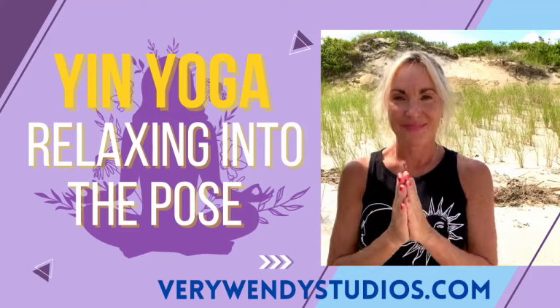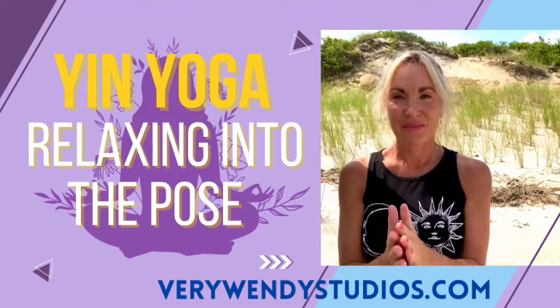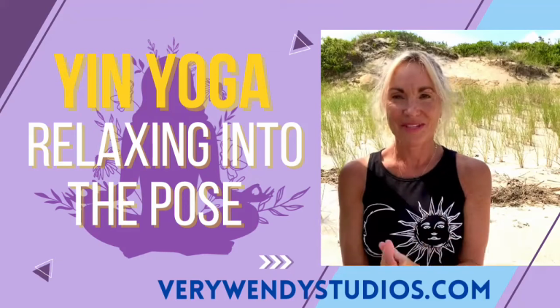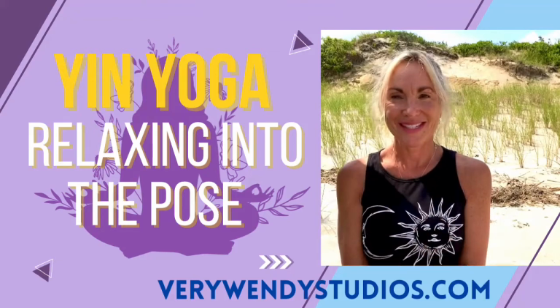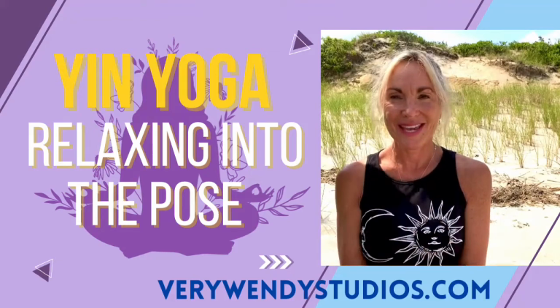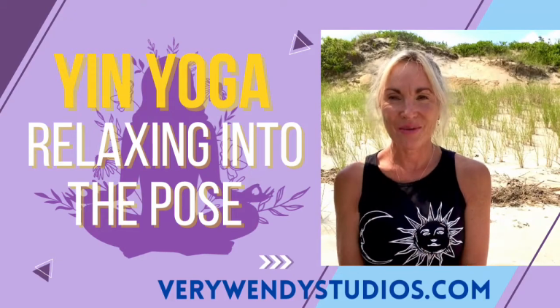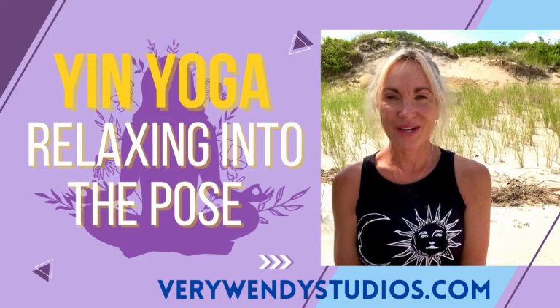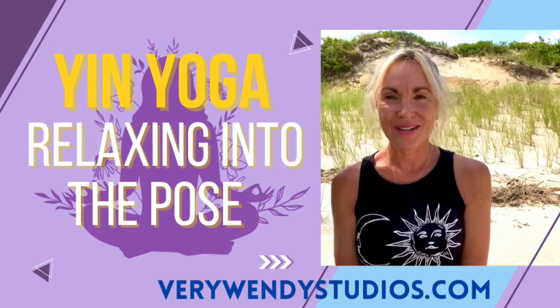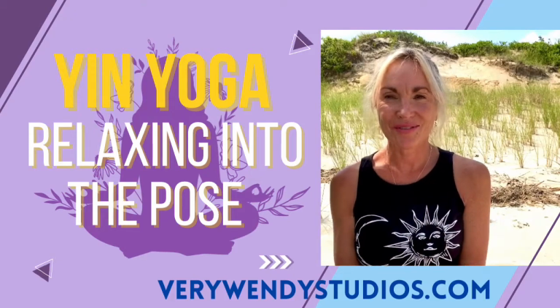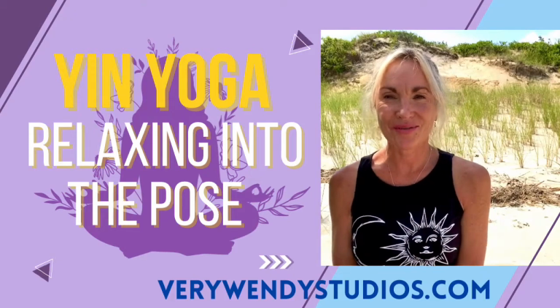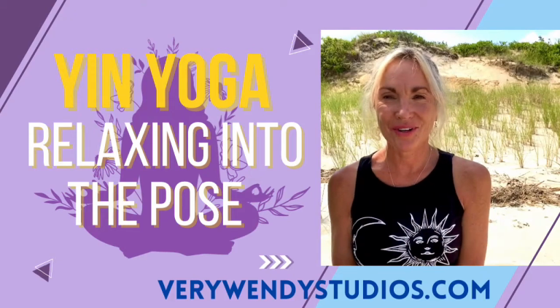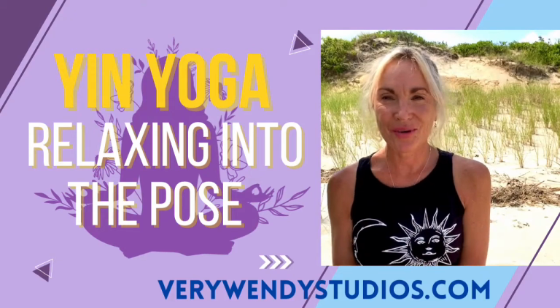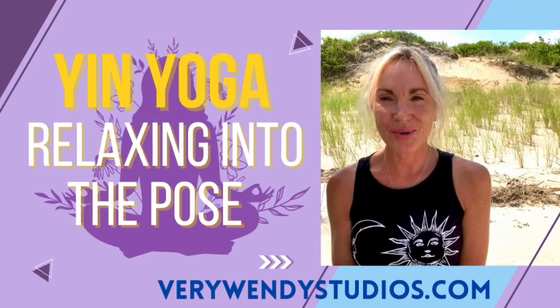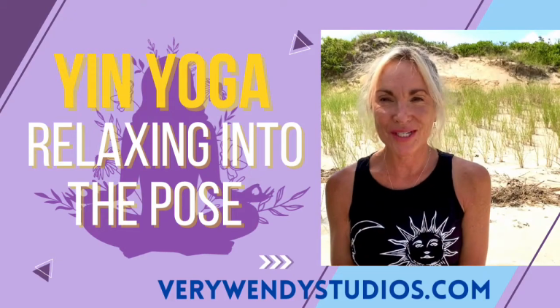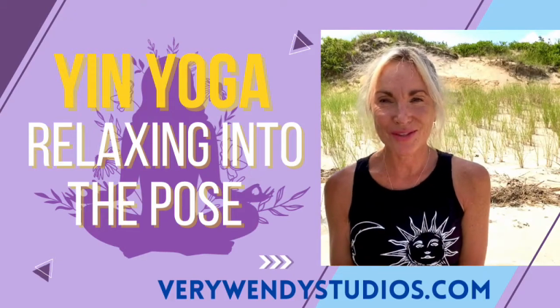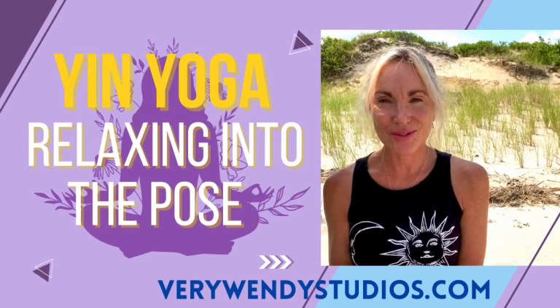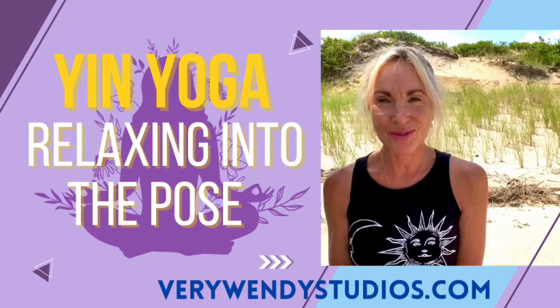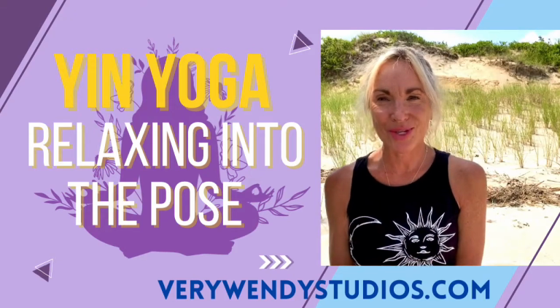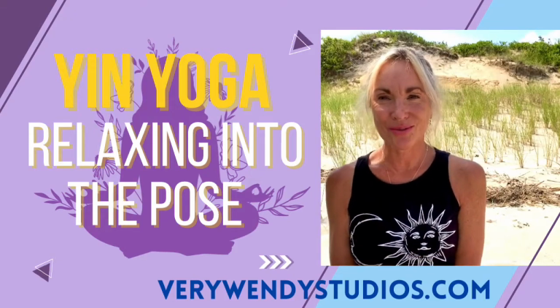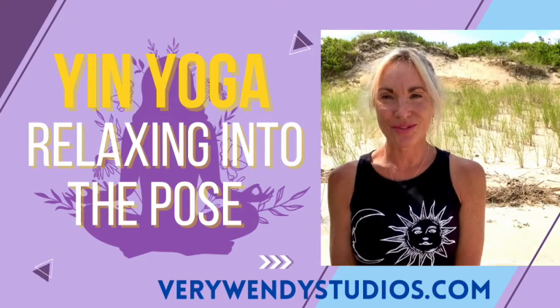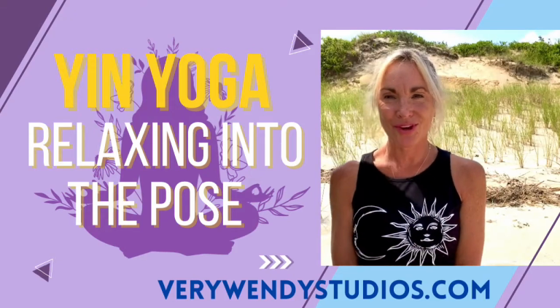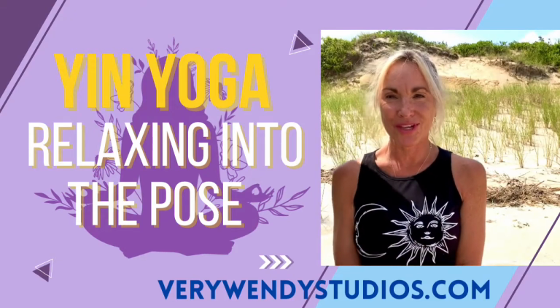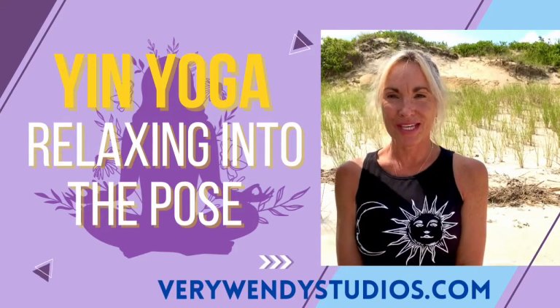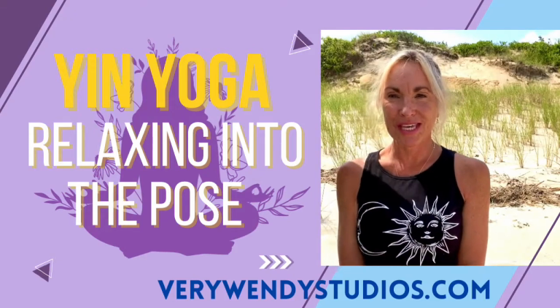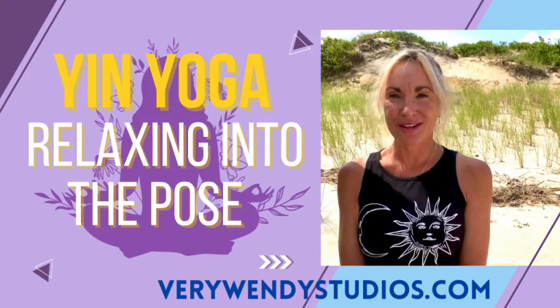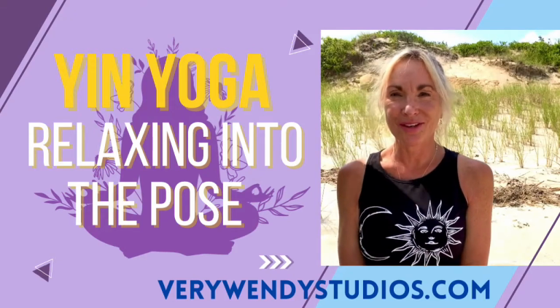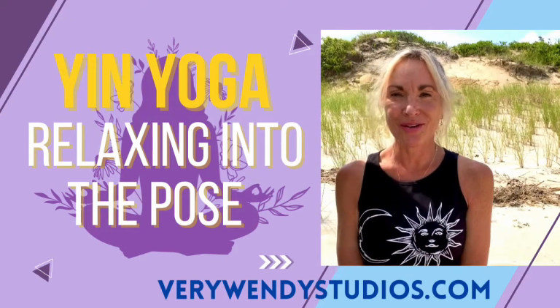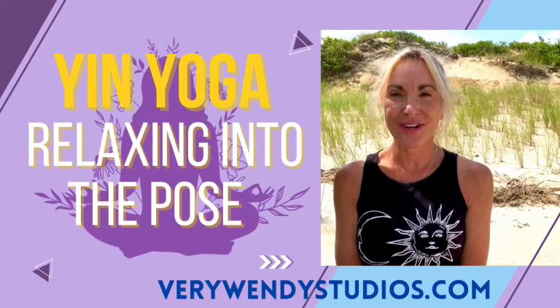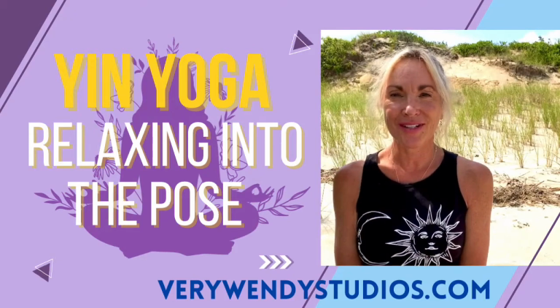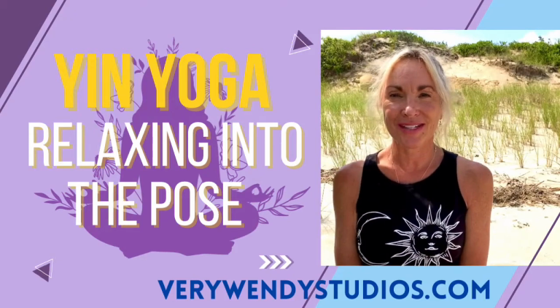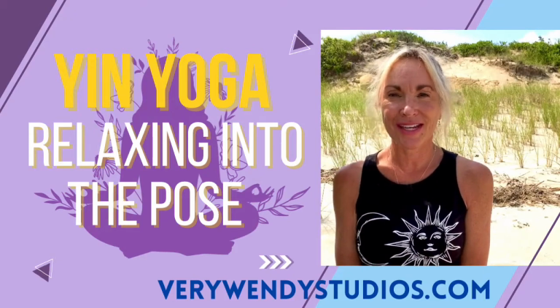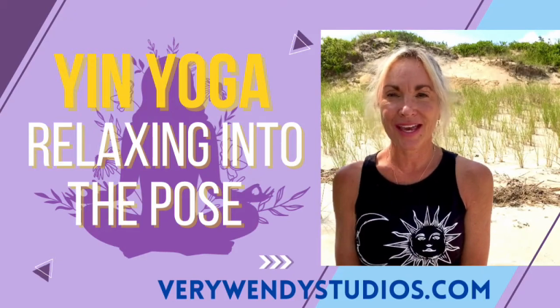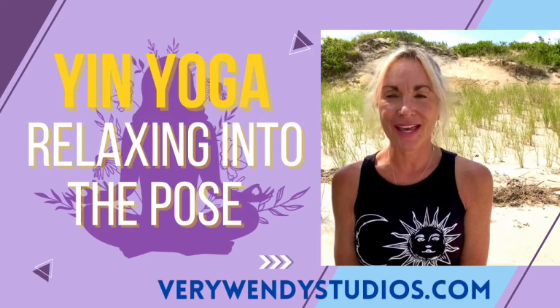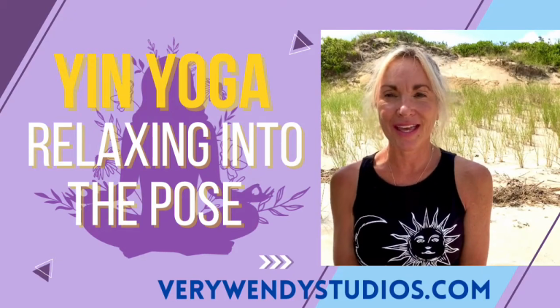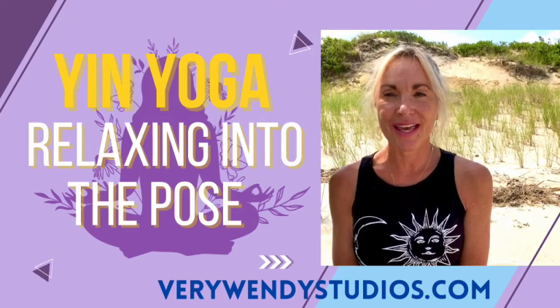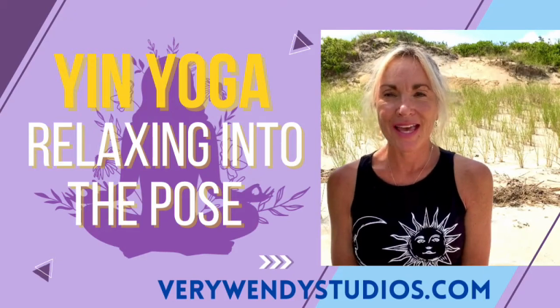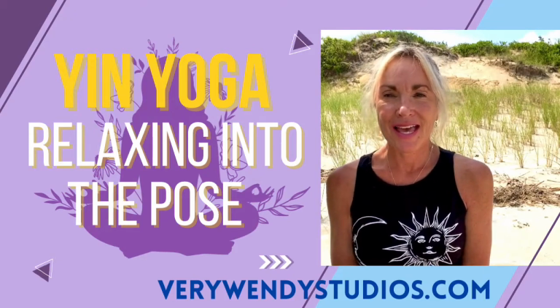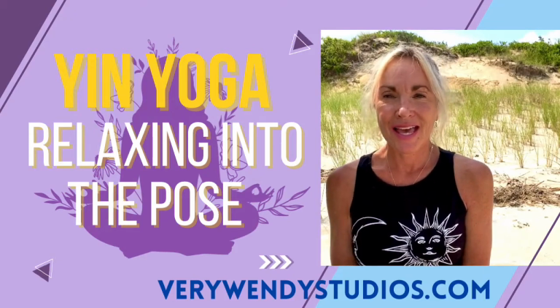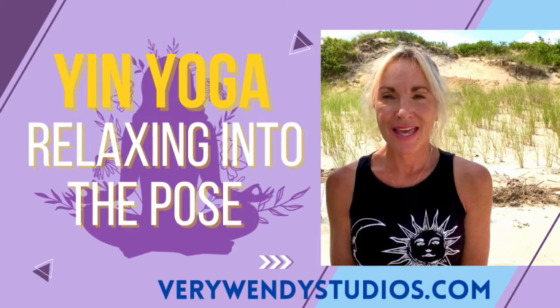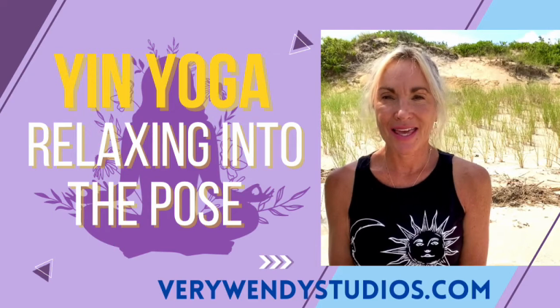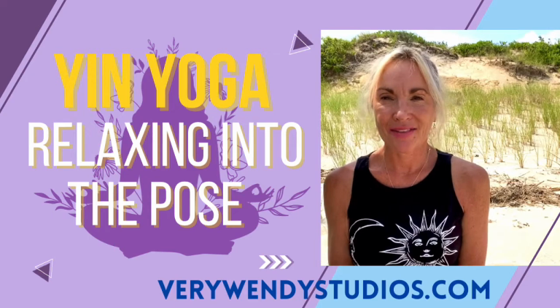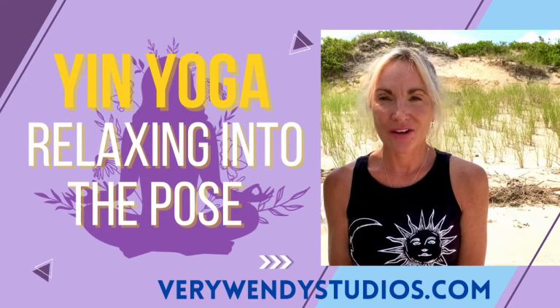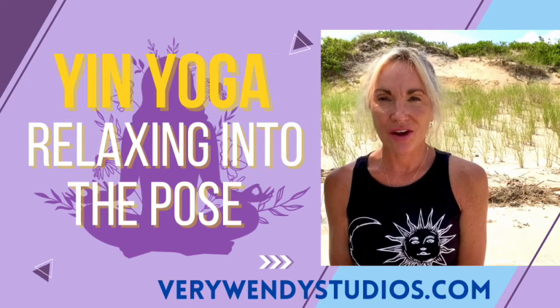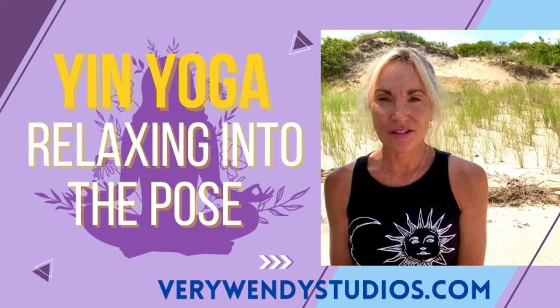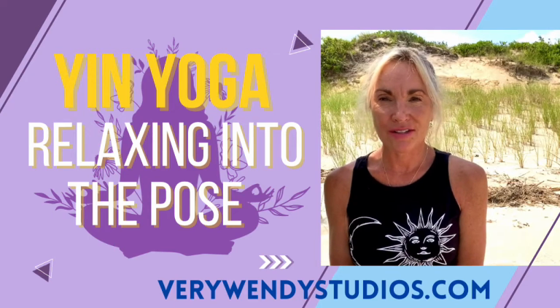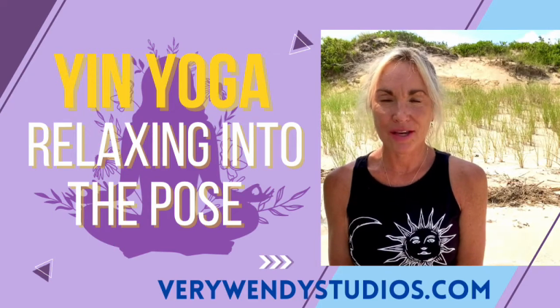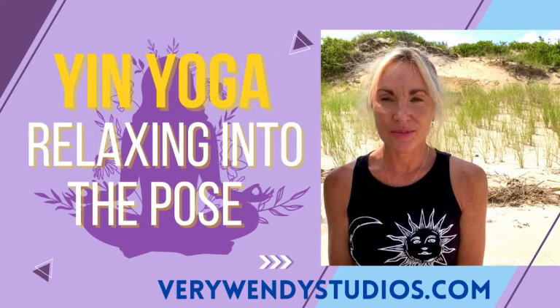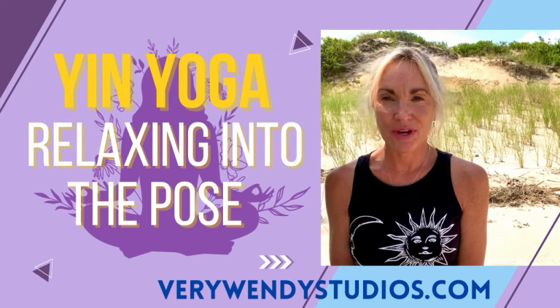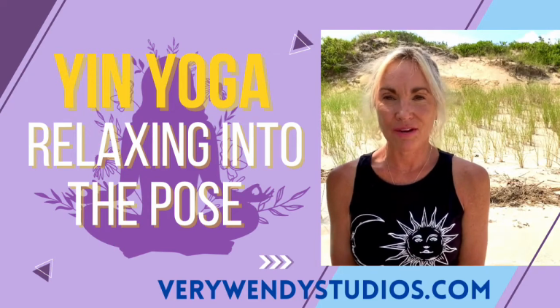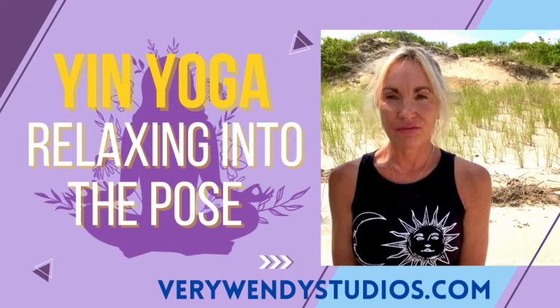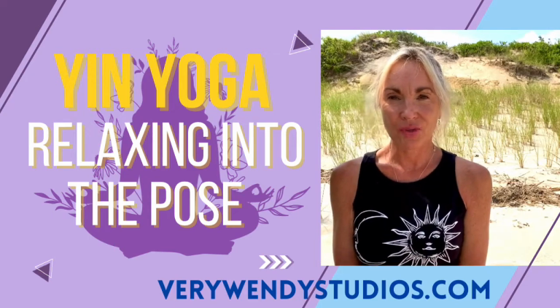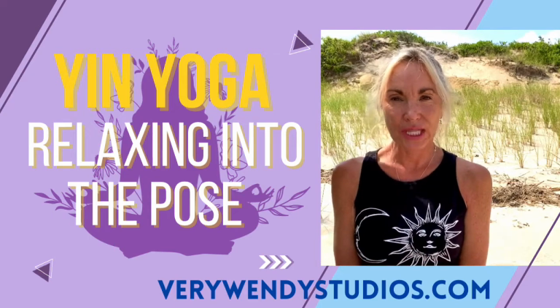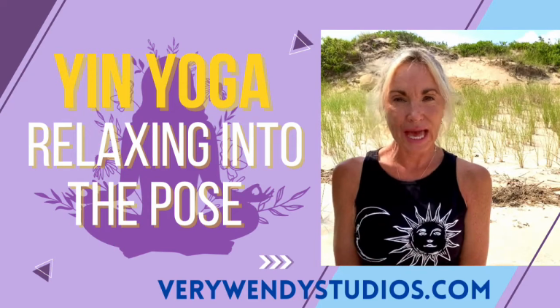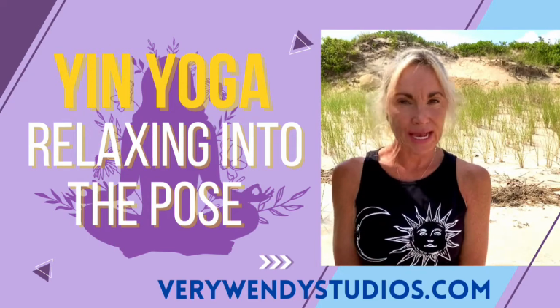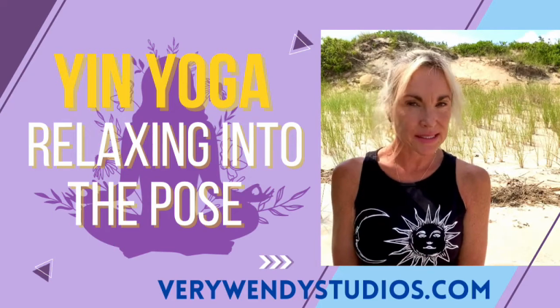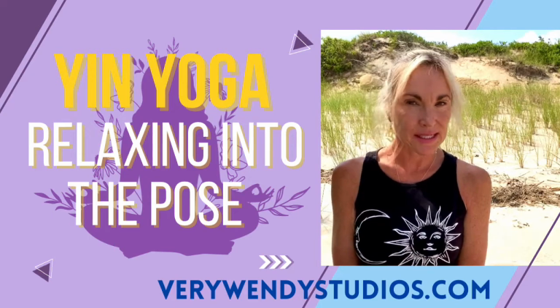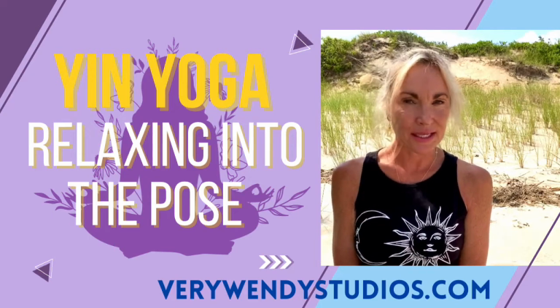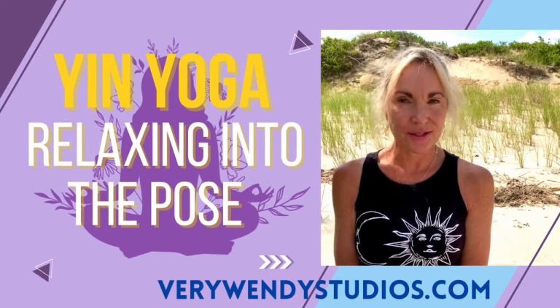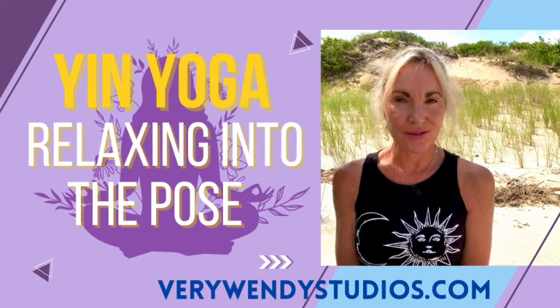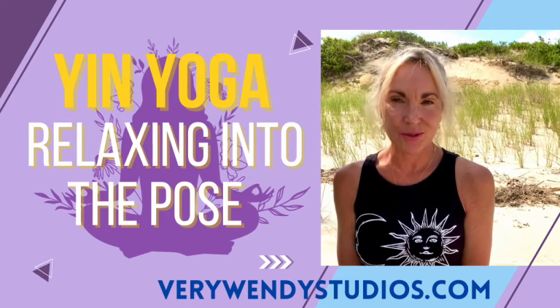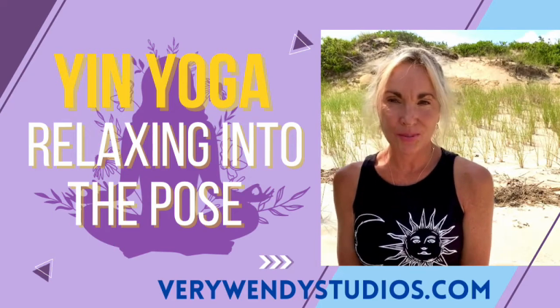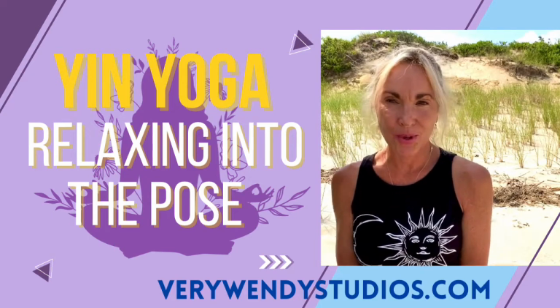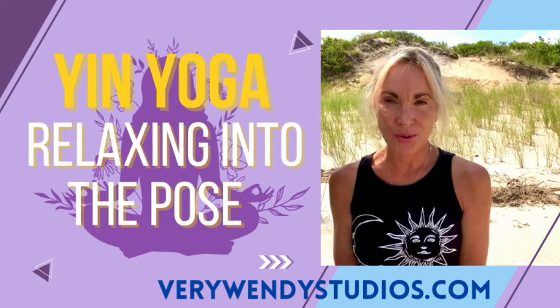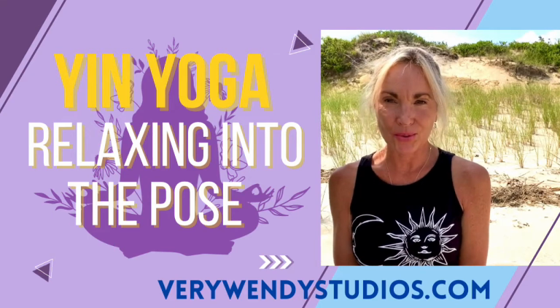Namaste. Wendy from Very Wendy Studios talking Yin Yoga today and the concept of relaxing into the pose.